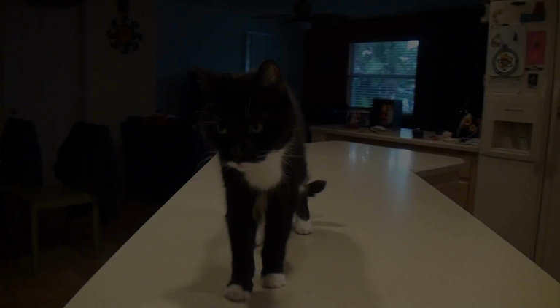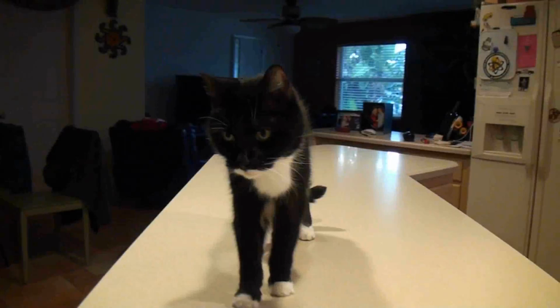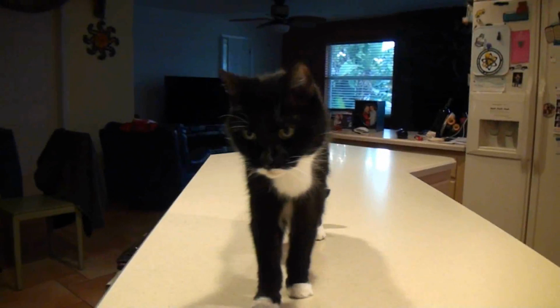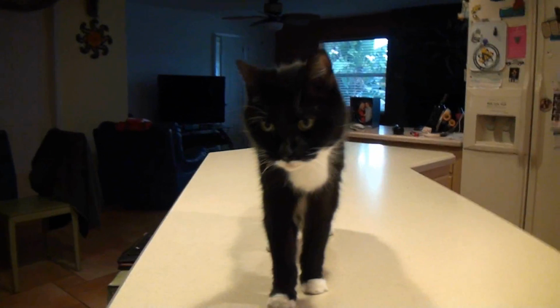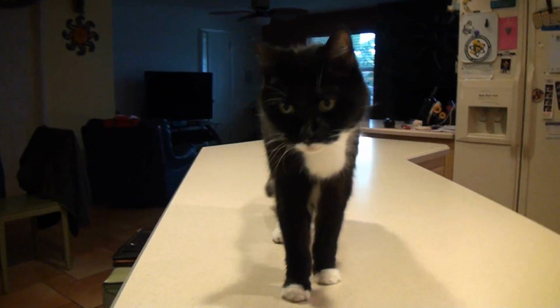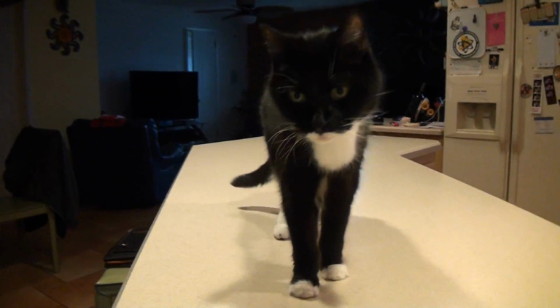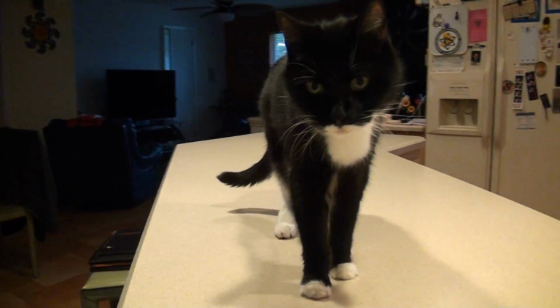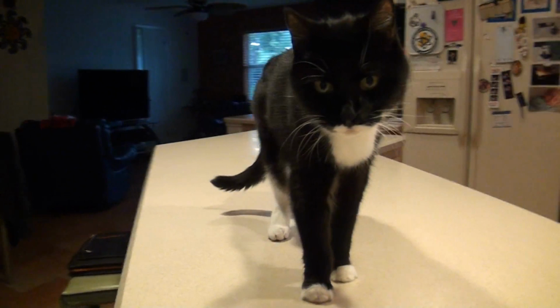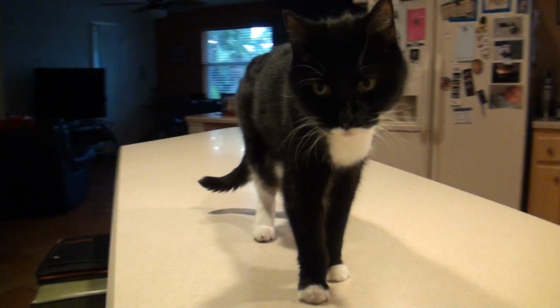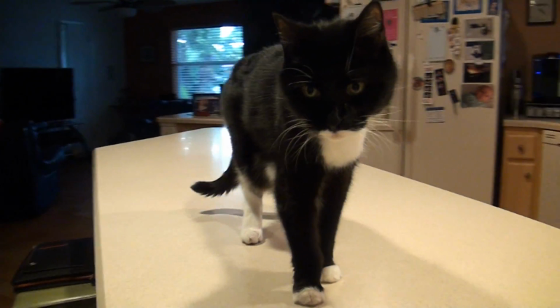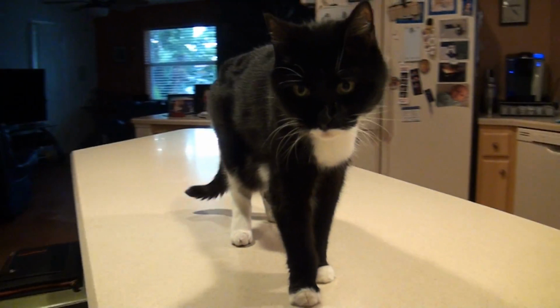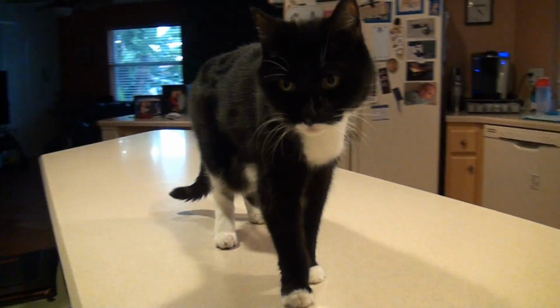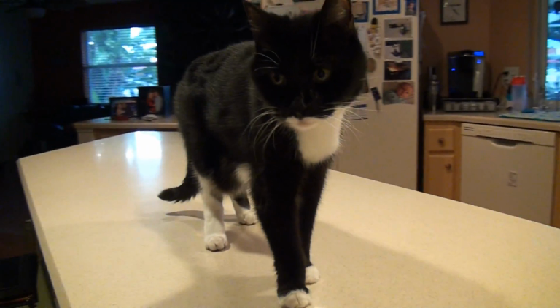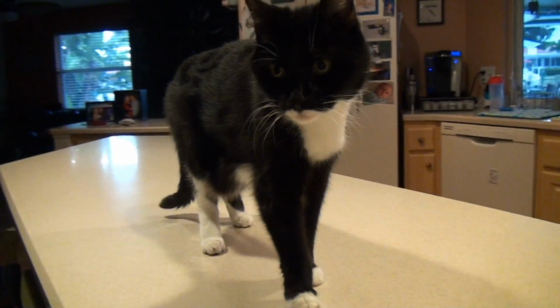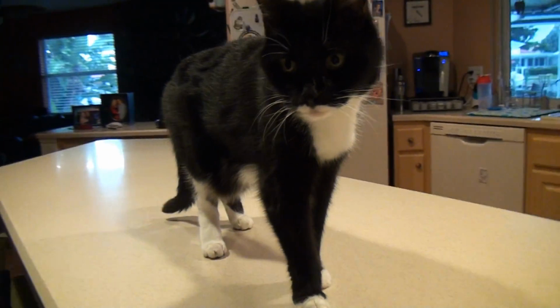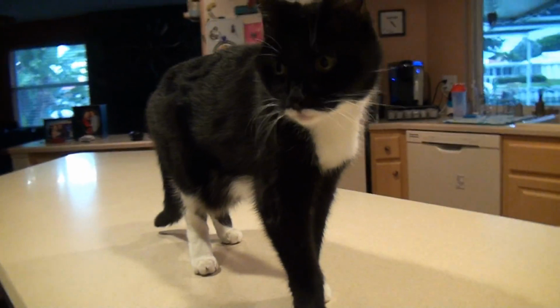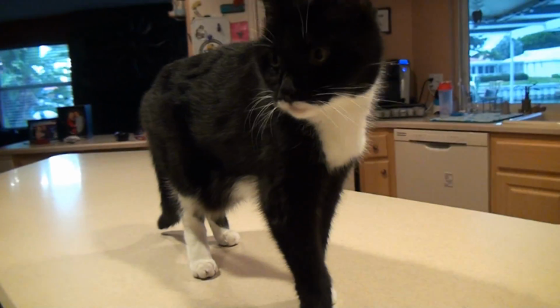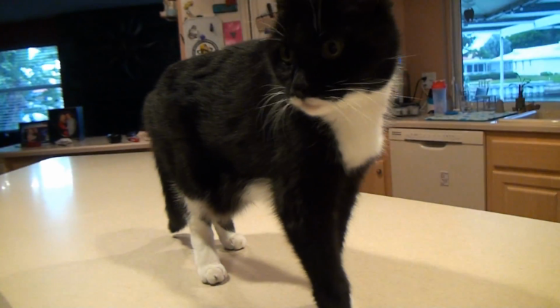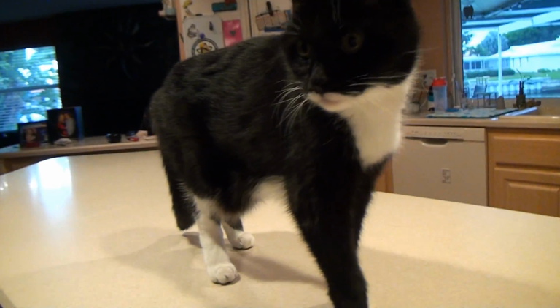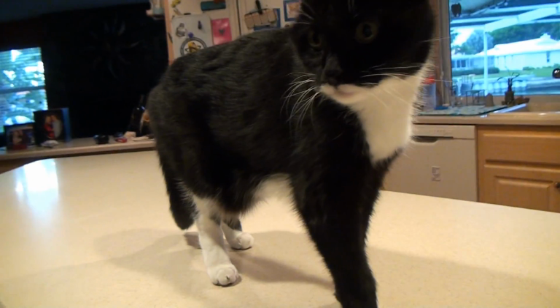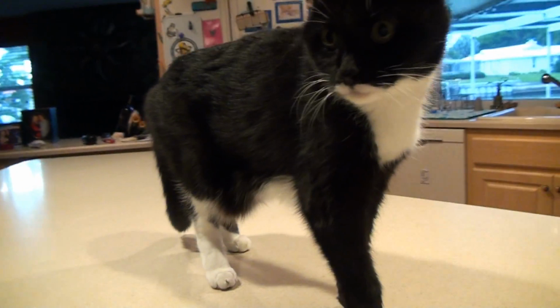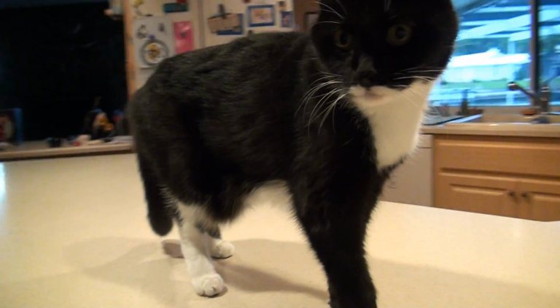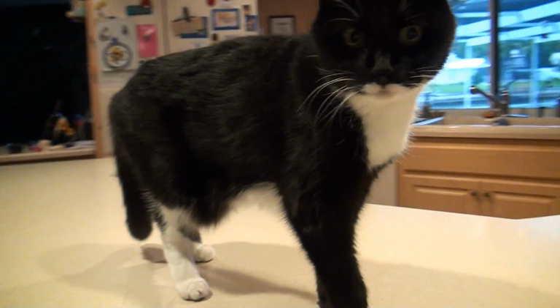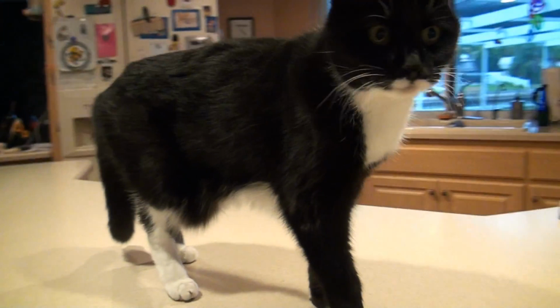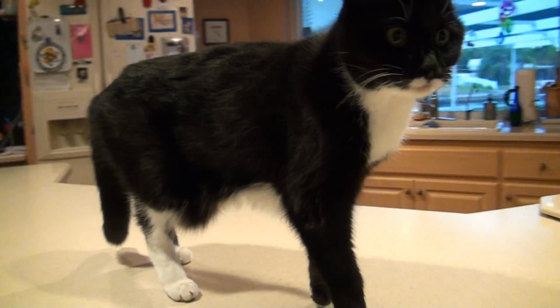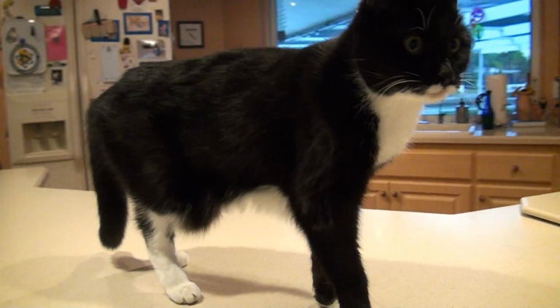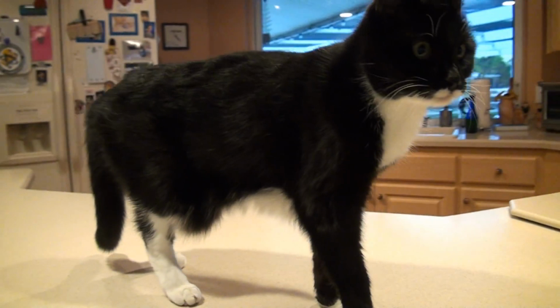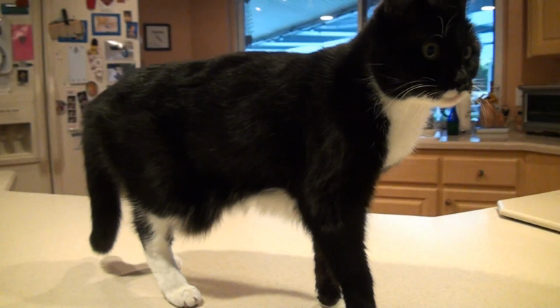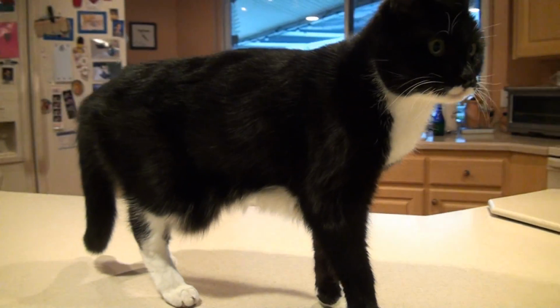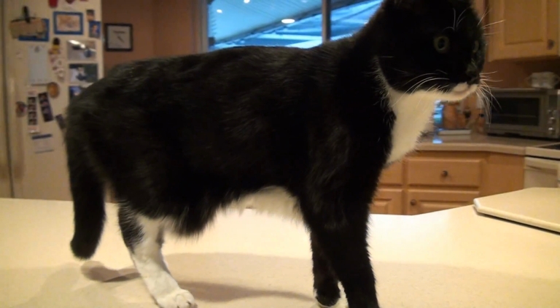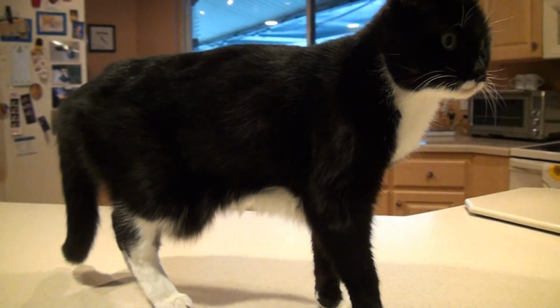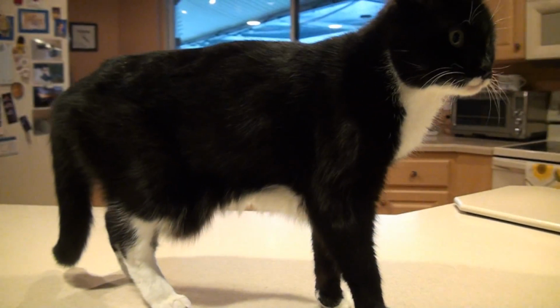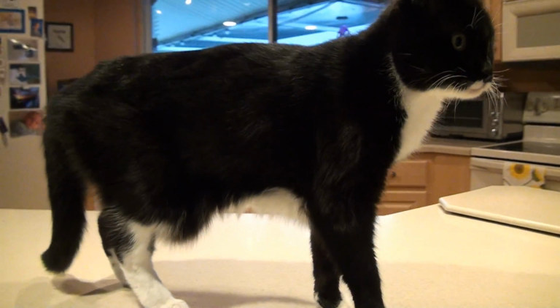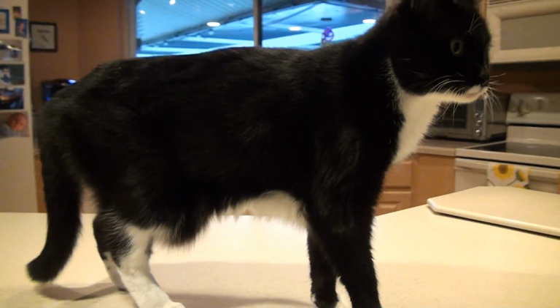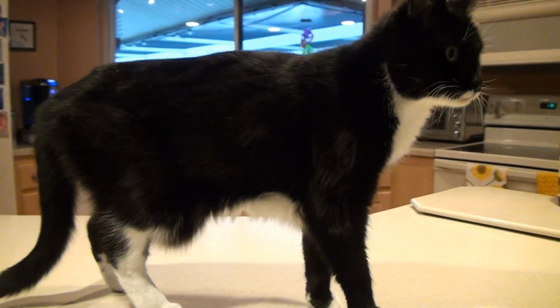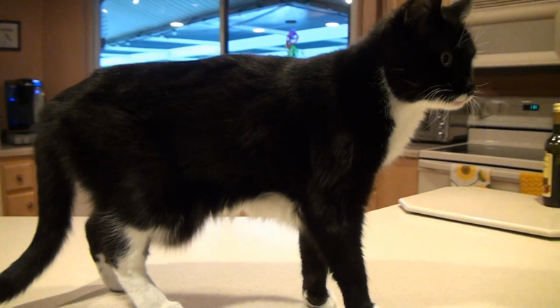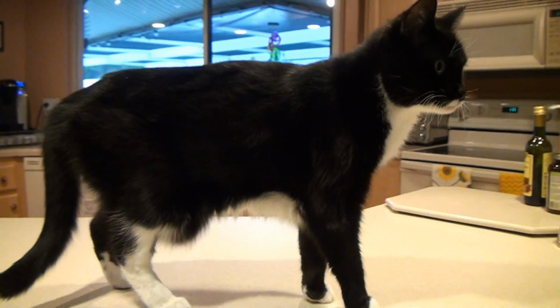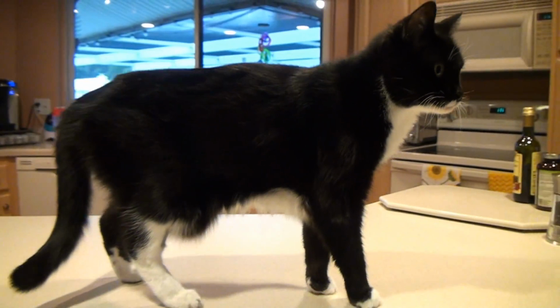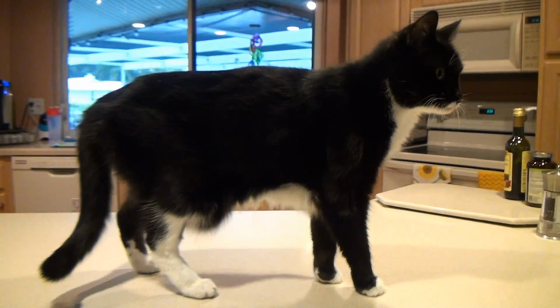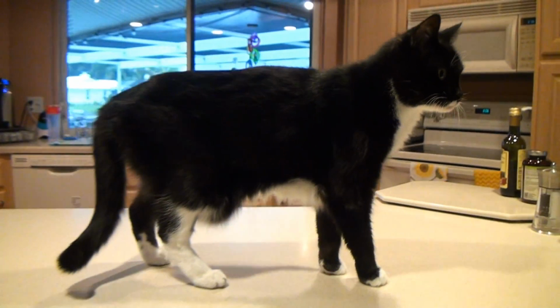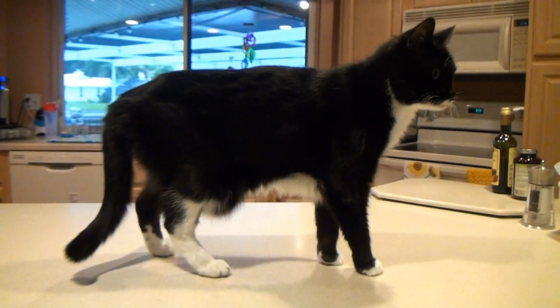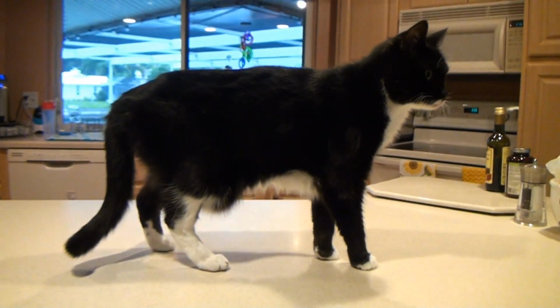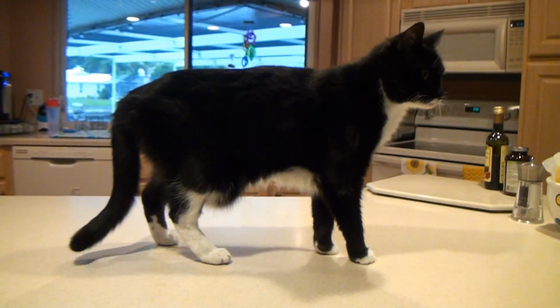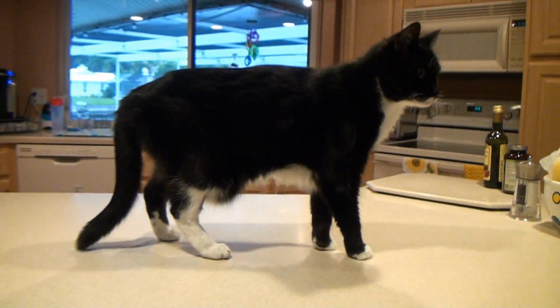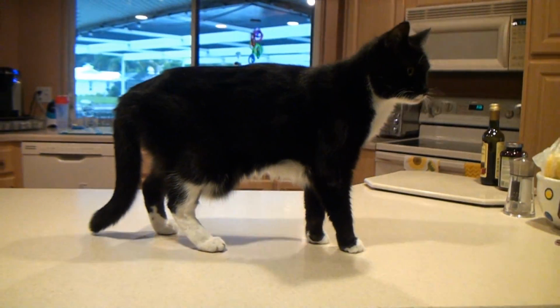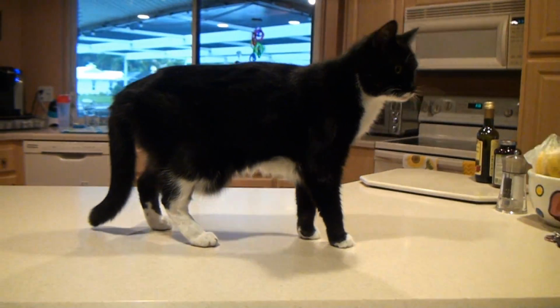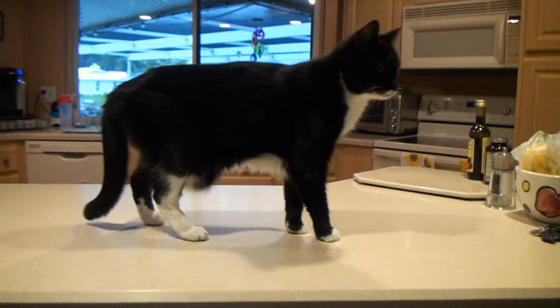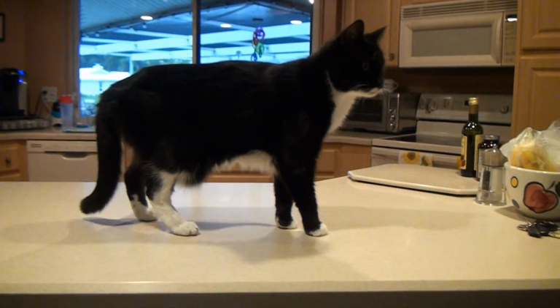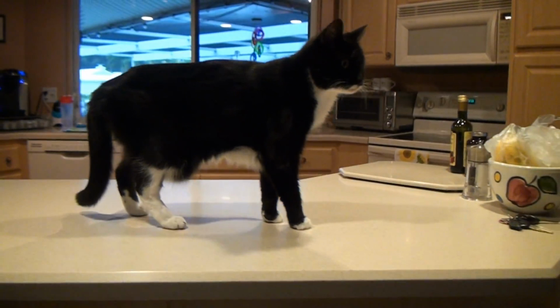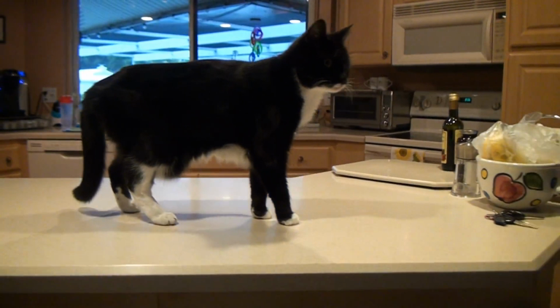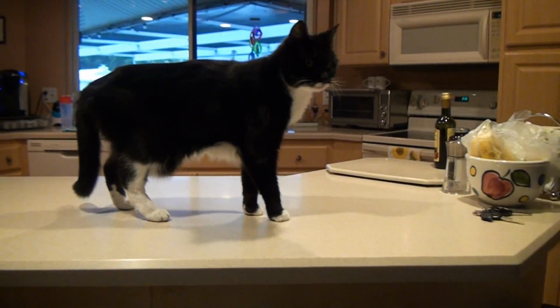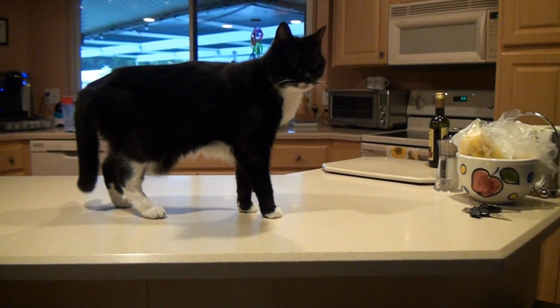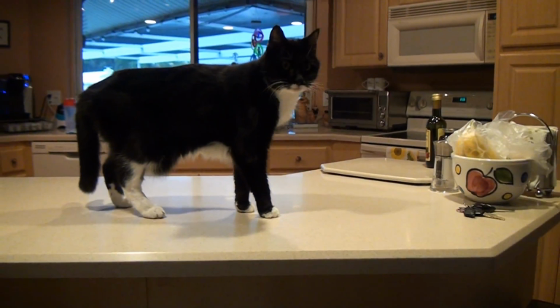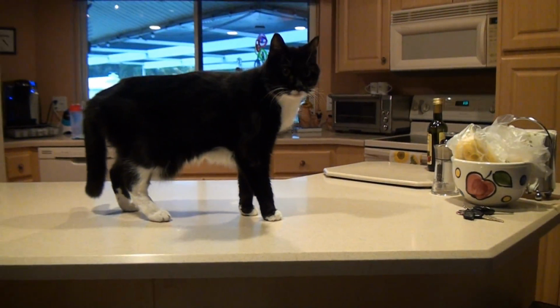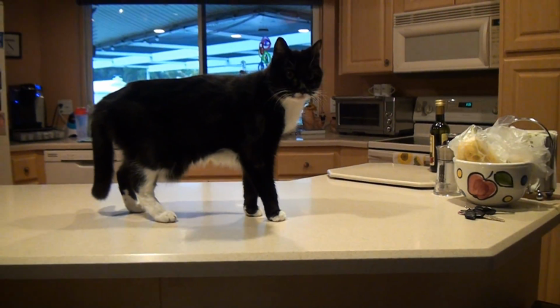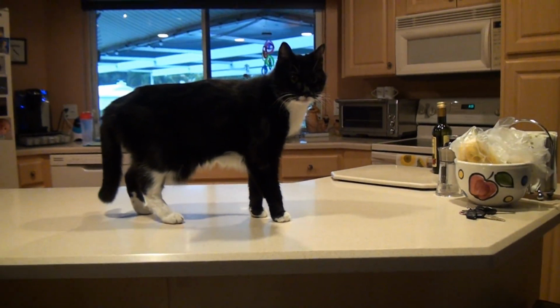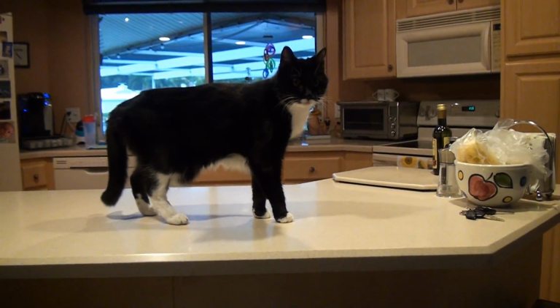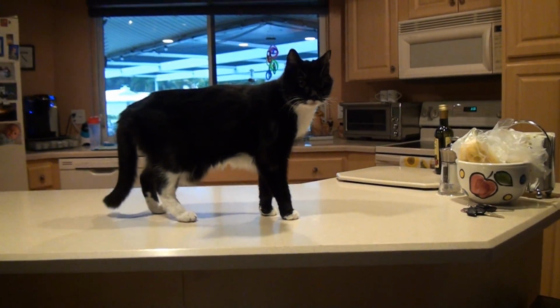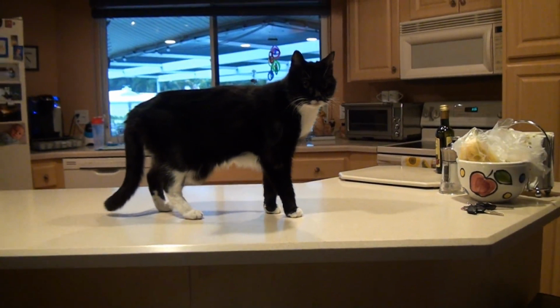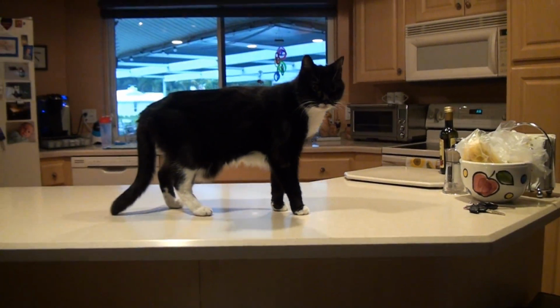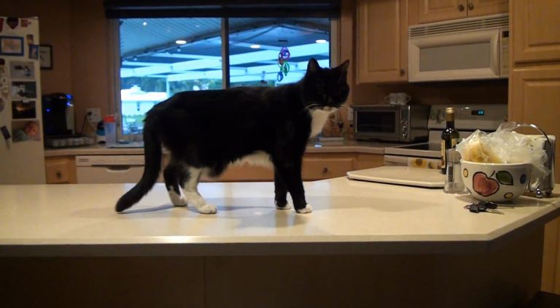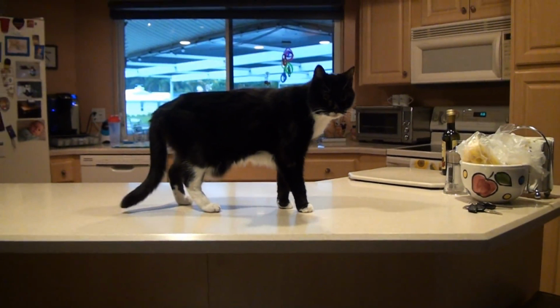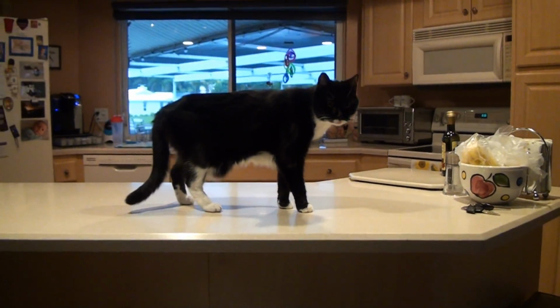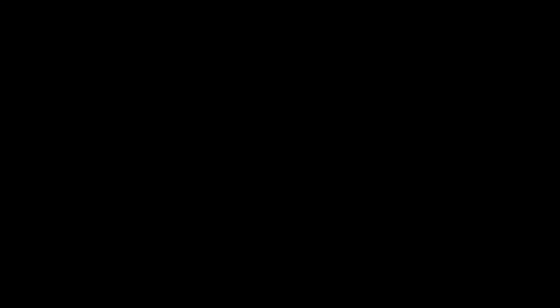I love my cats Tux and Domino, but it drives me crazy when they jump up on the counter where we eat. It's time to get the kitties to quit it.